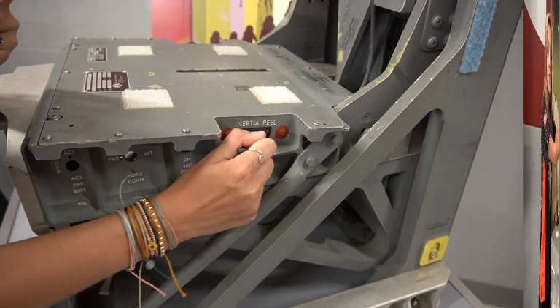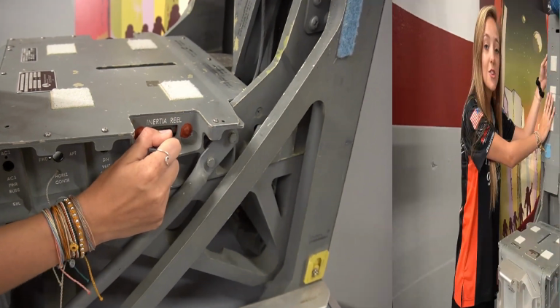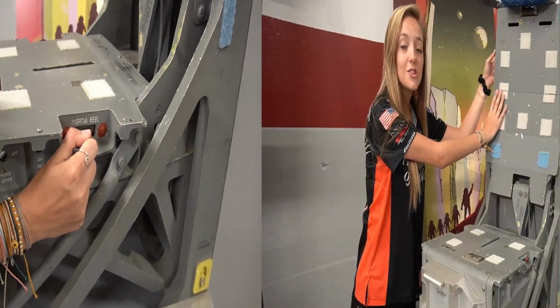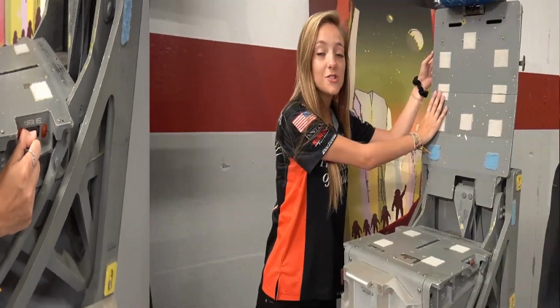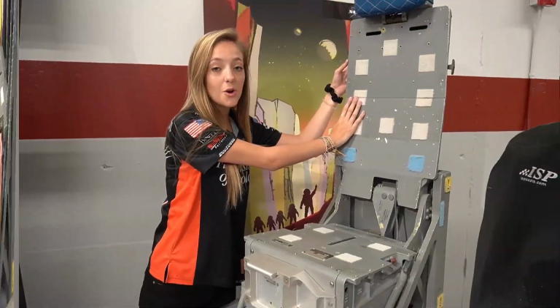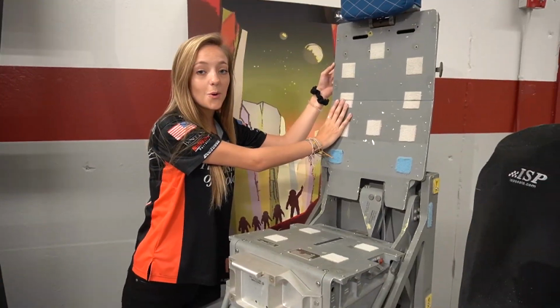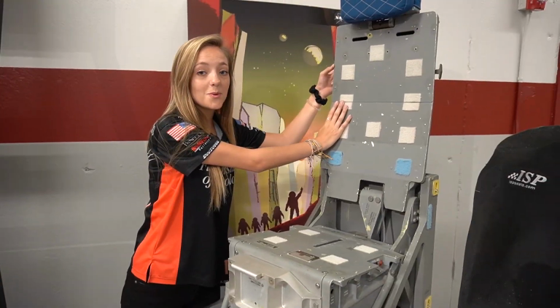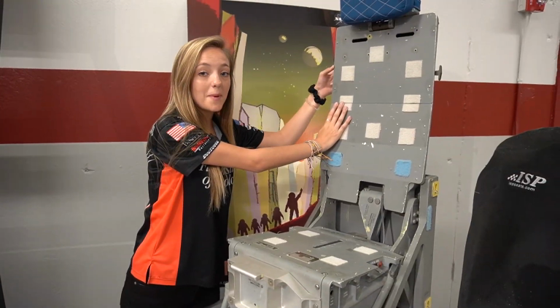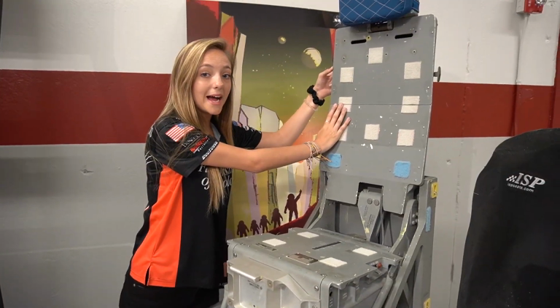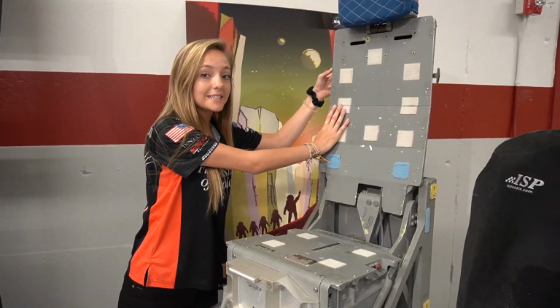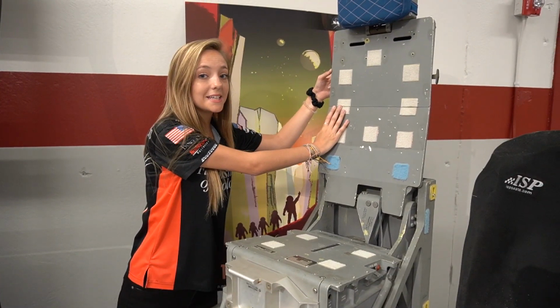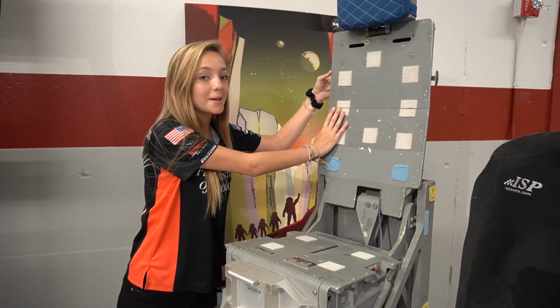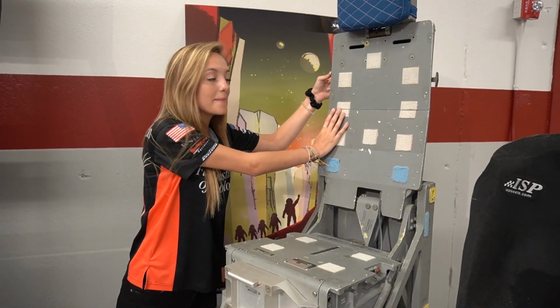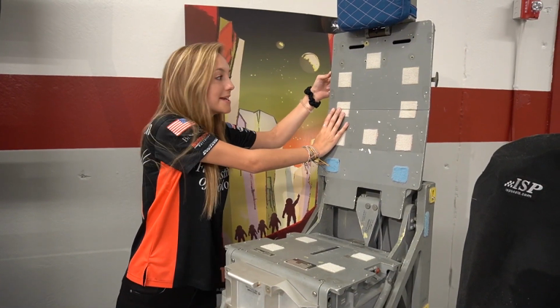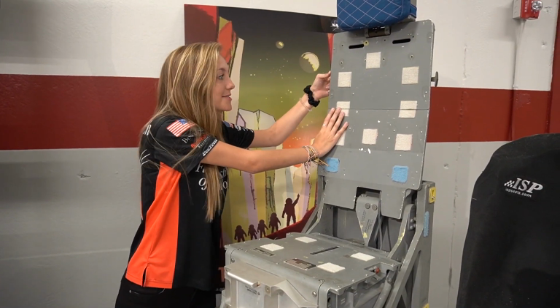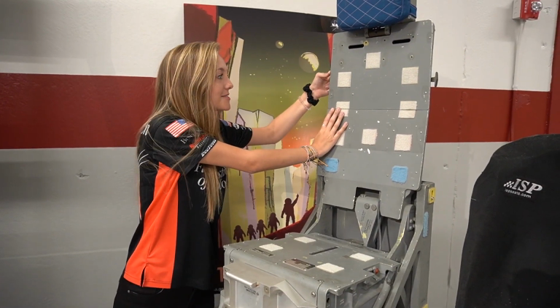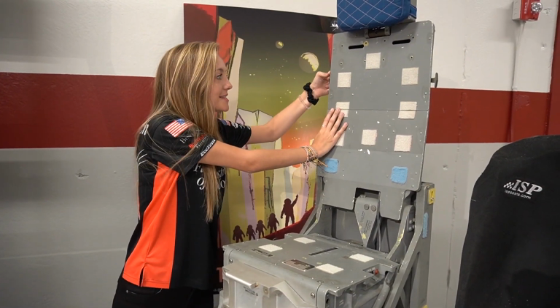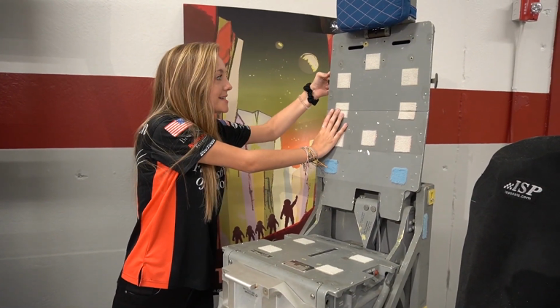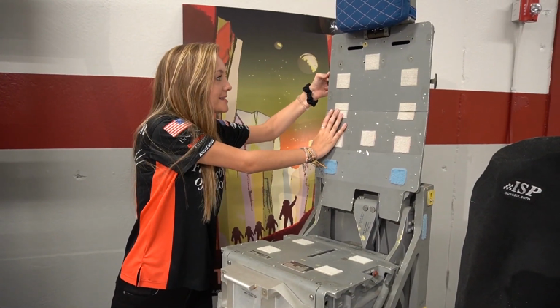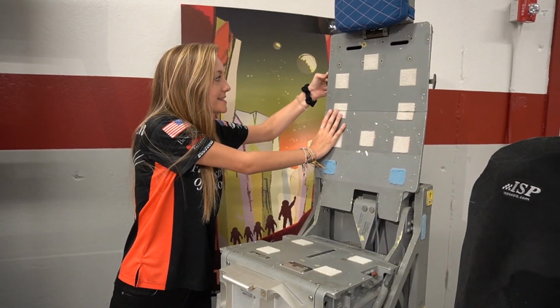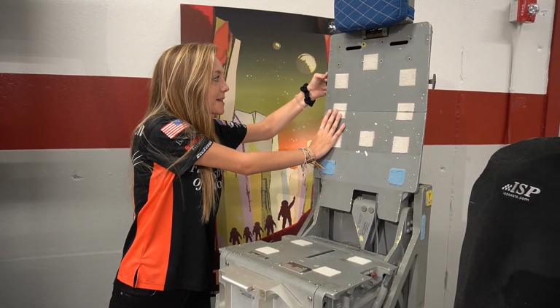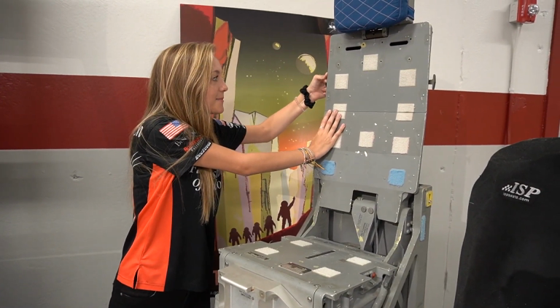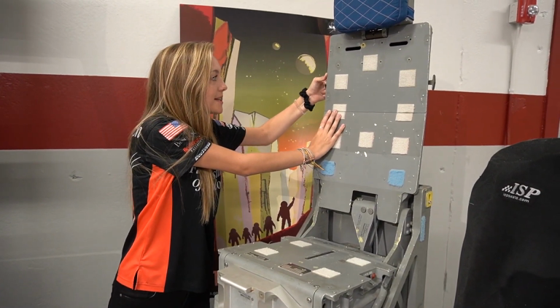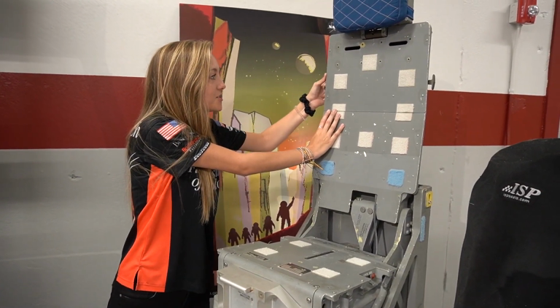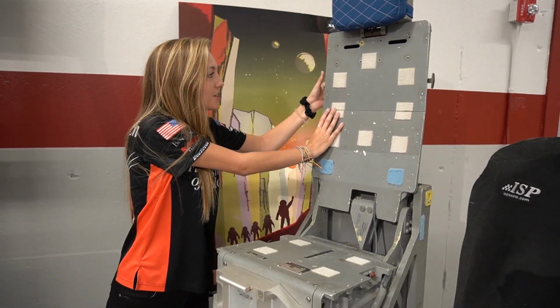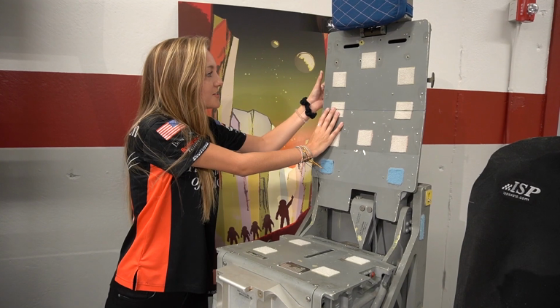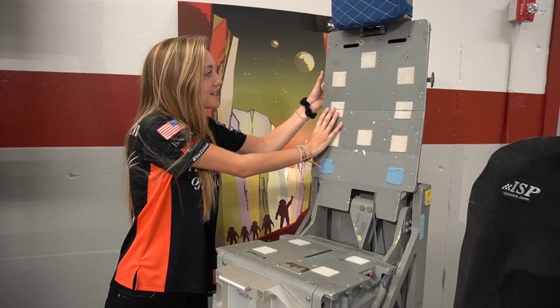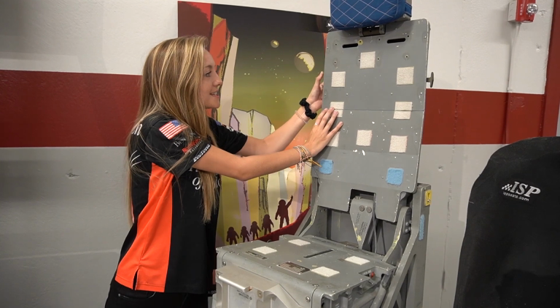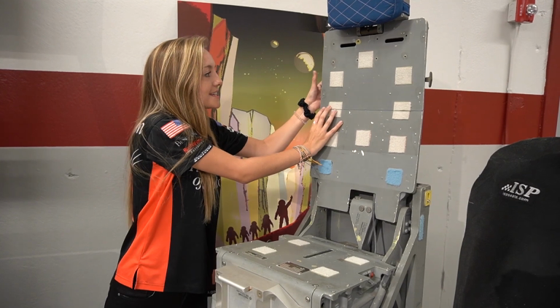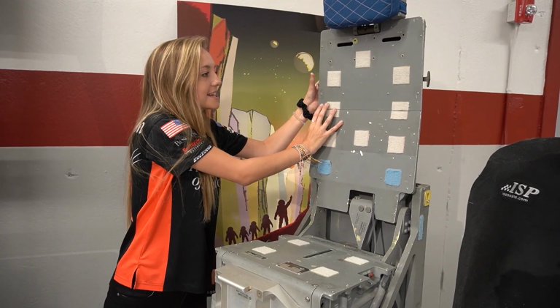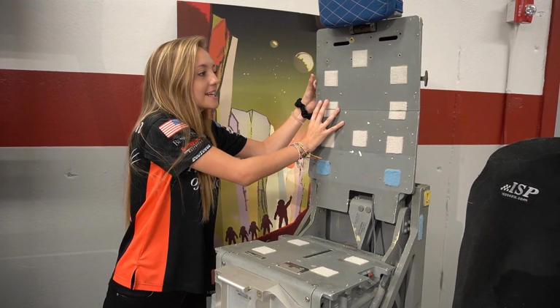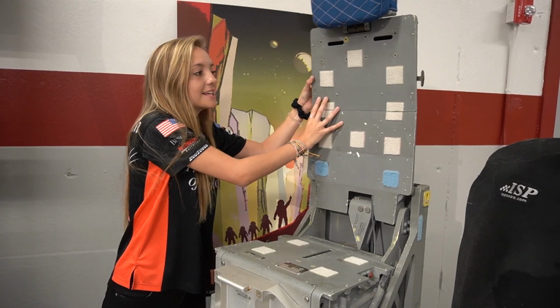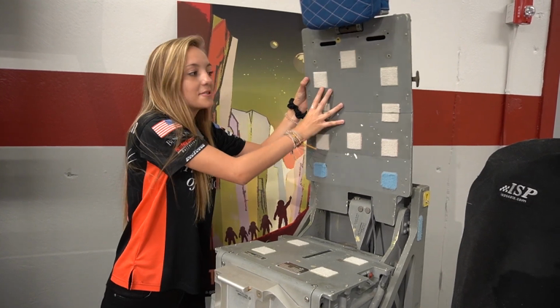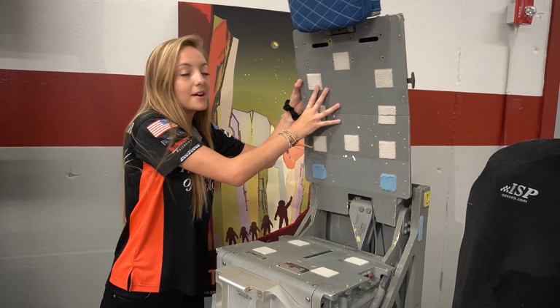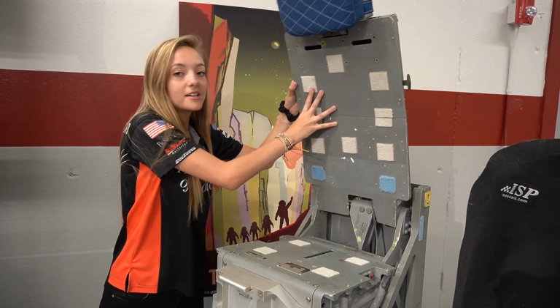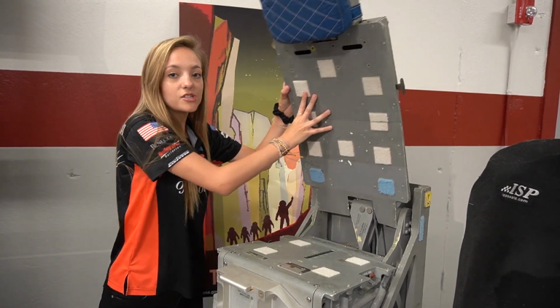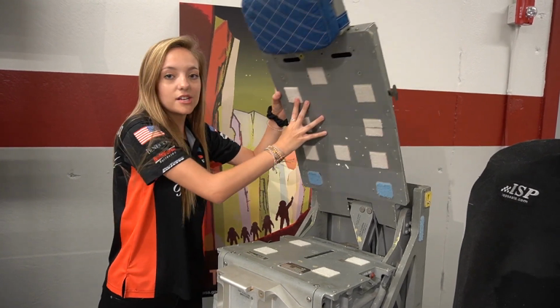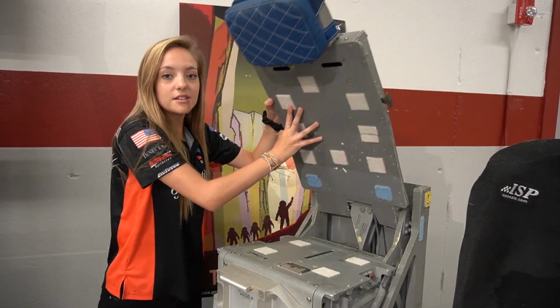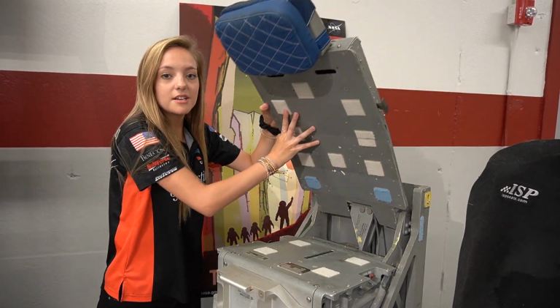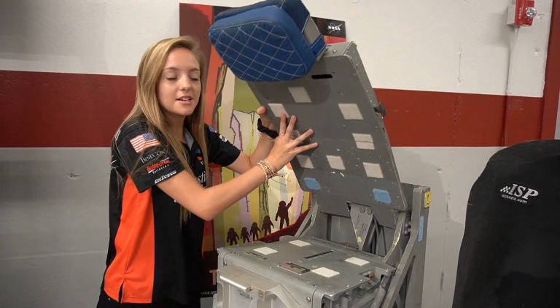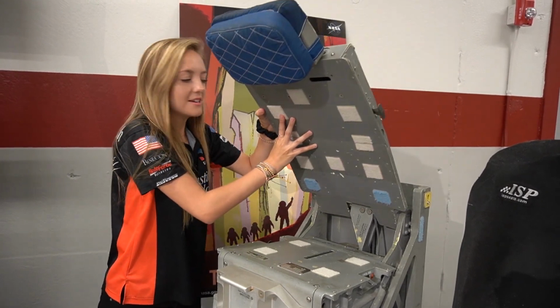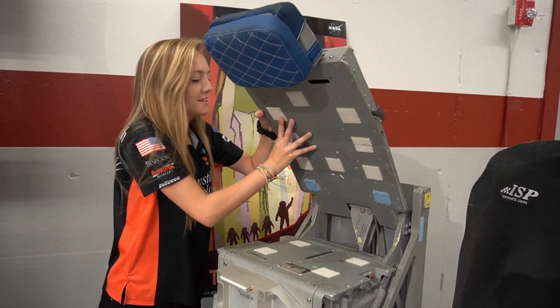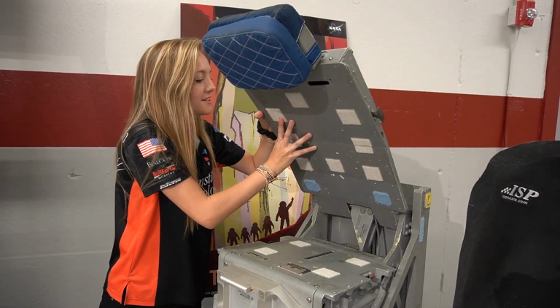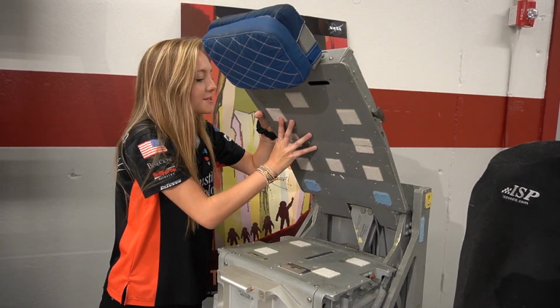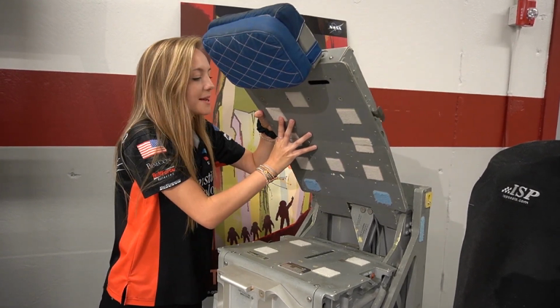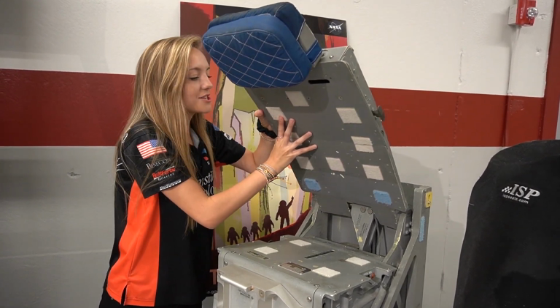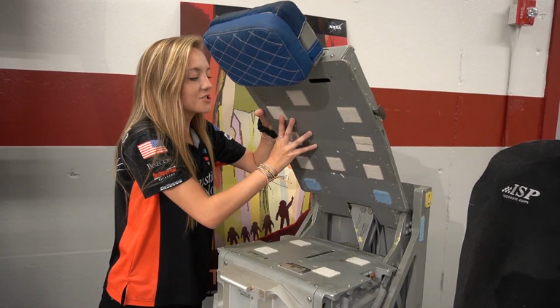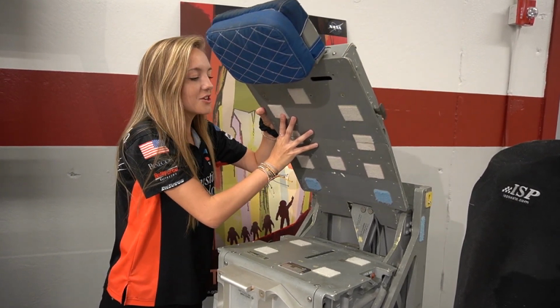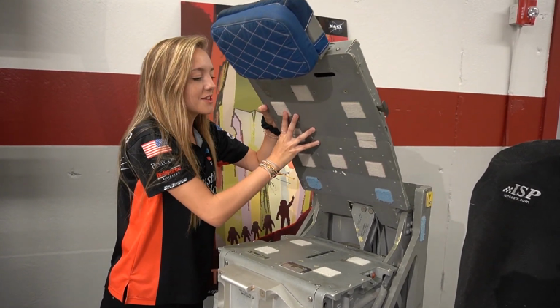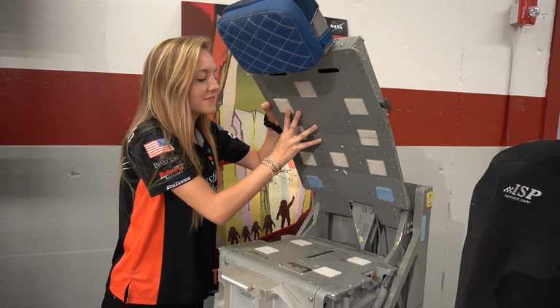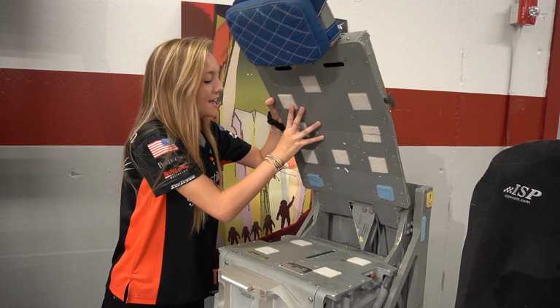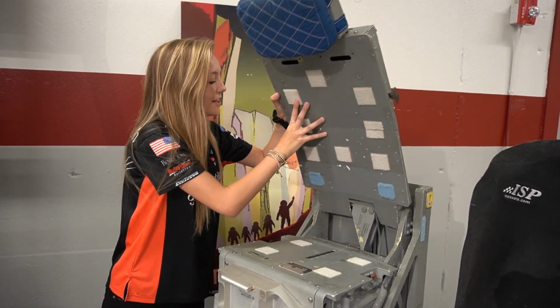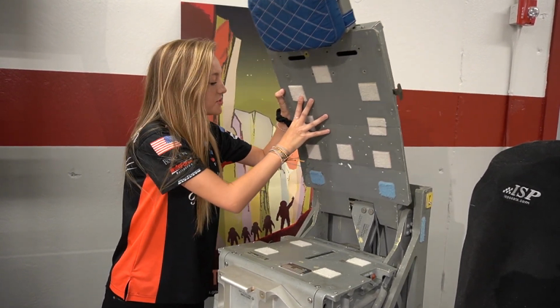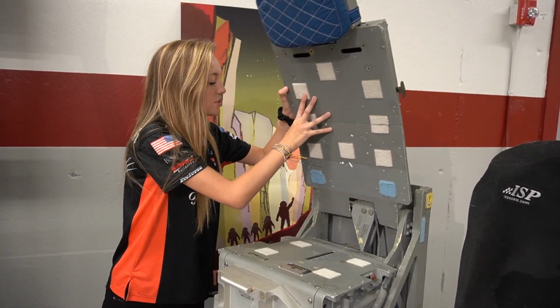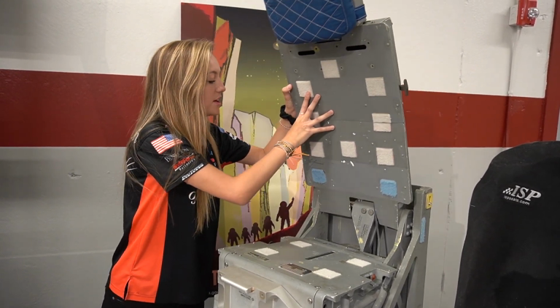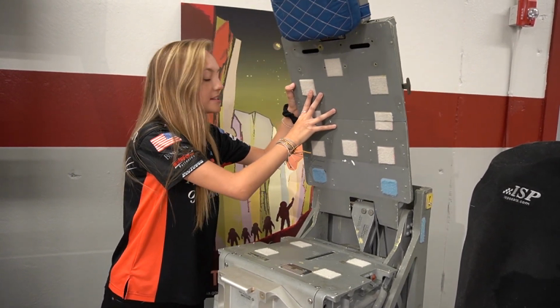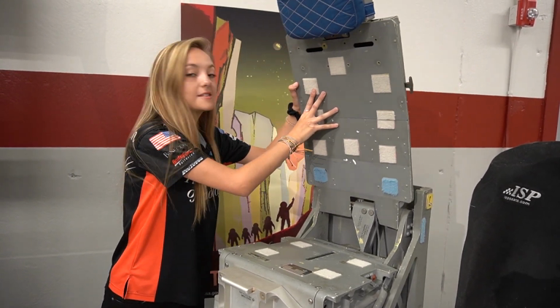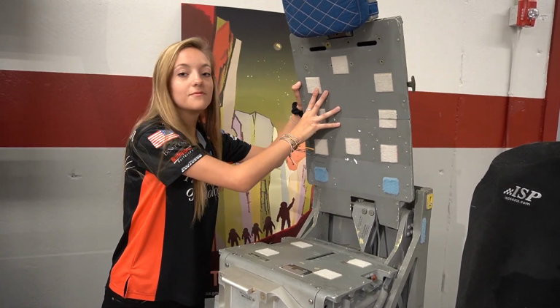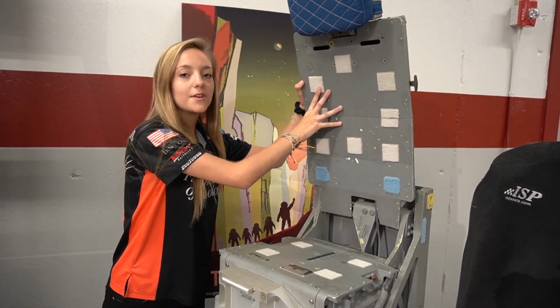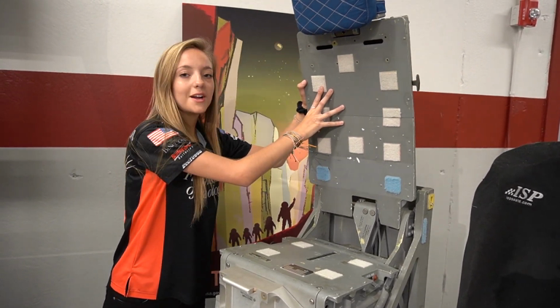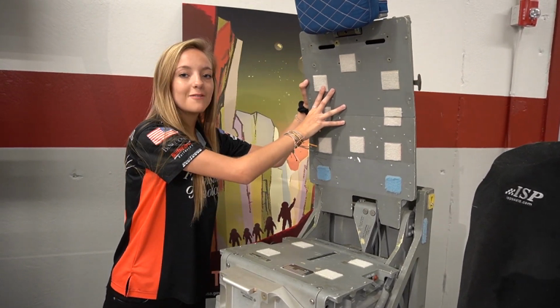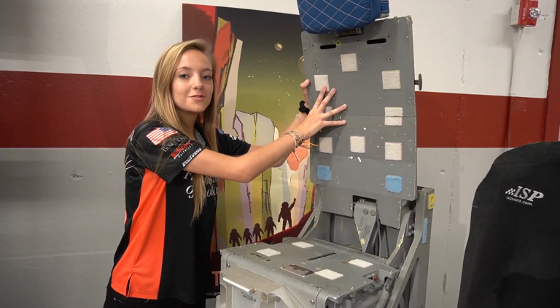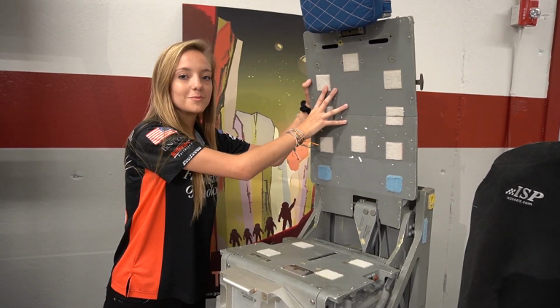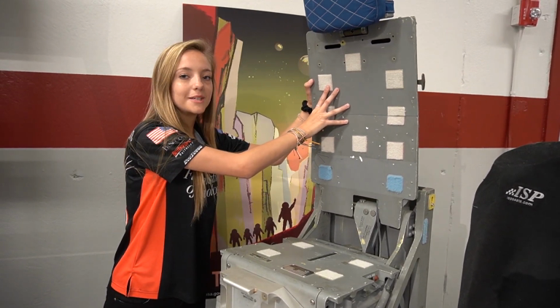The shoulder harnesses have an inertia reel lock and unlock mechanism that allows the harness to move. The pilot and commander seats can be adjusted in any direction to make sure that the astronauts fit comfortably.